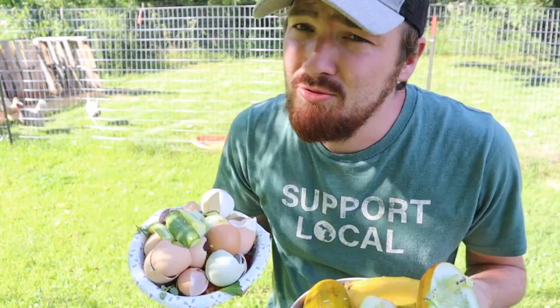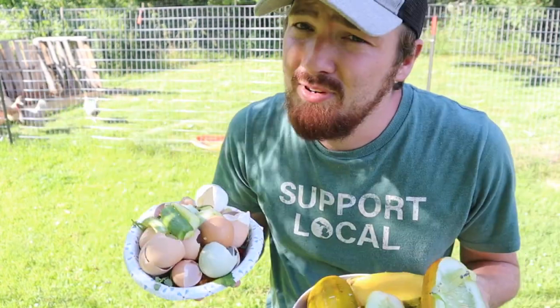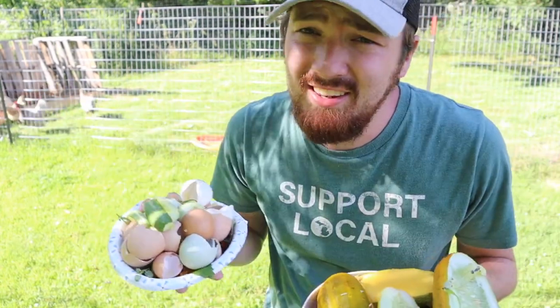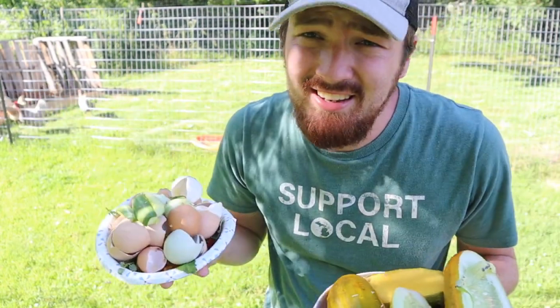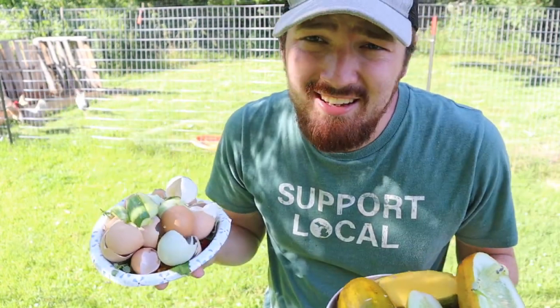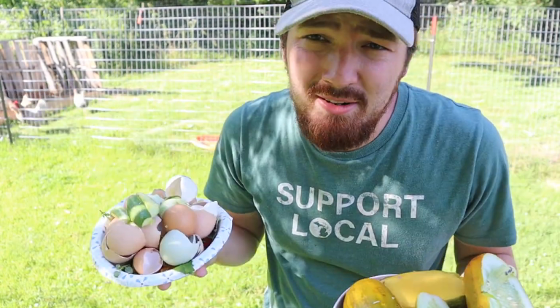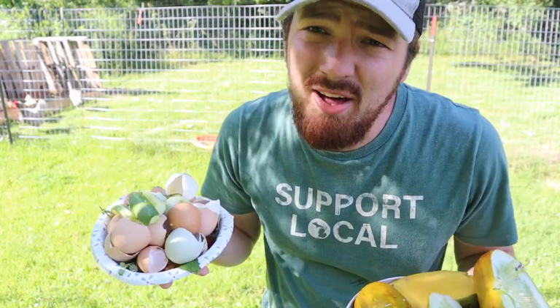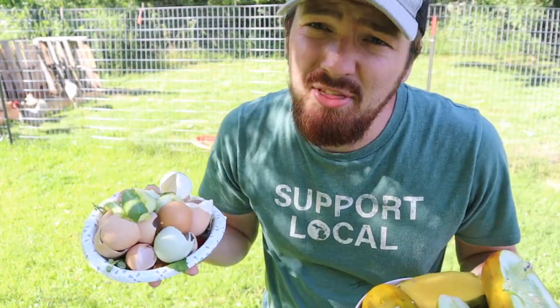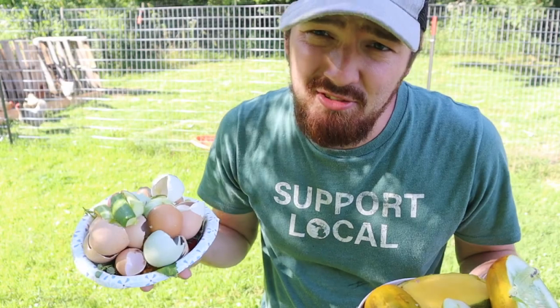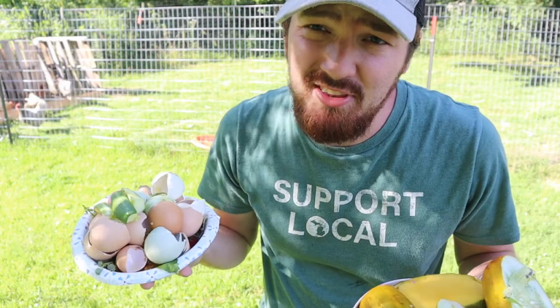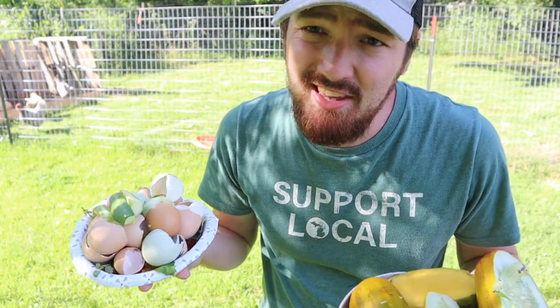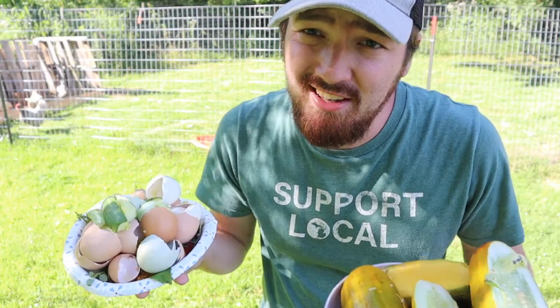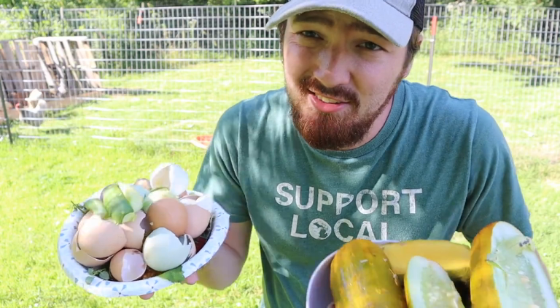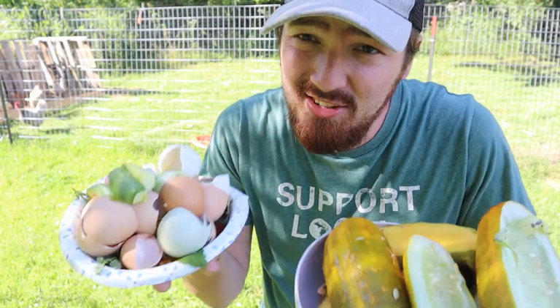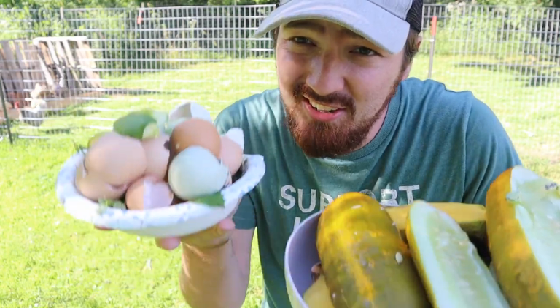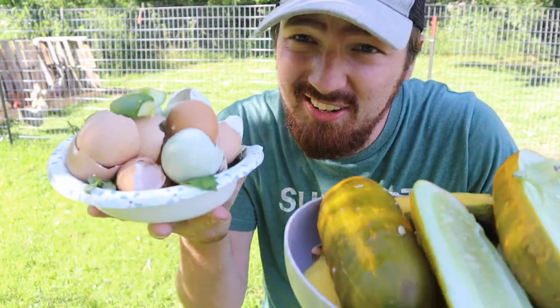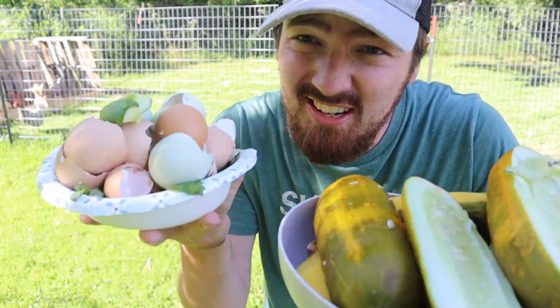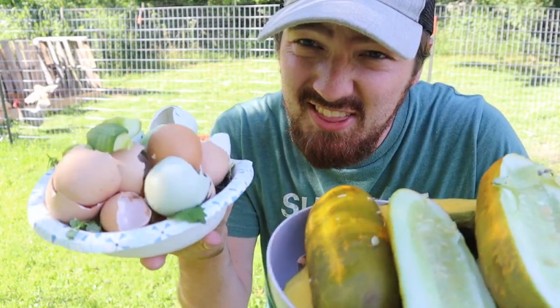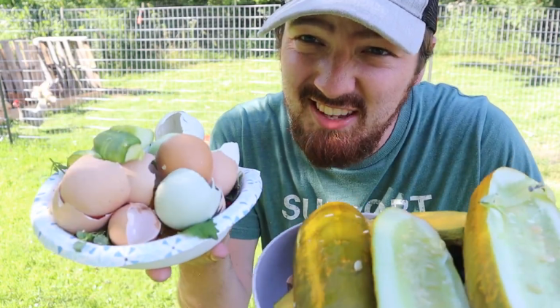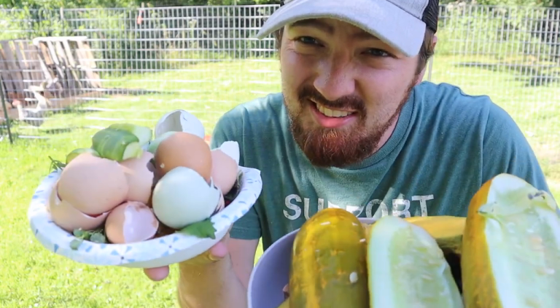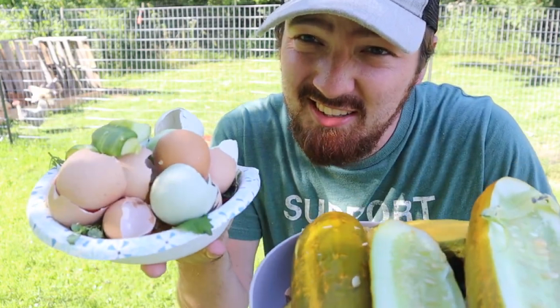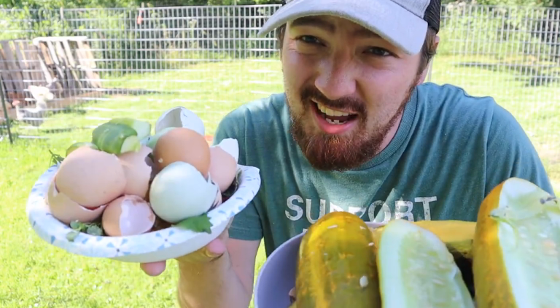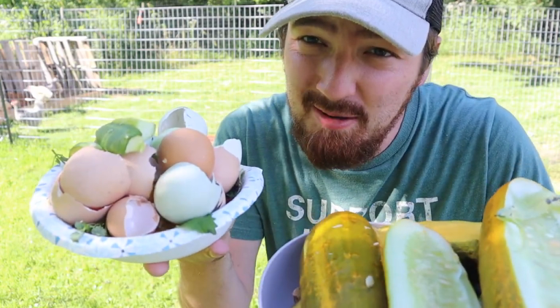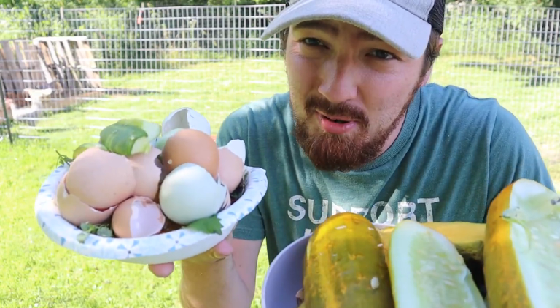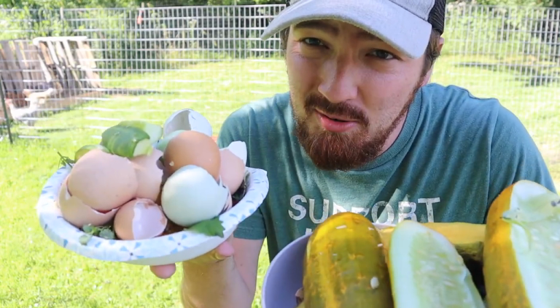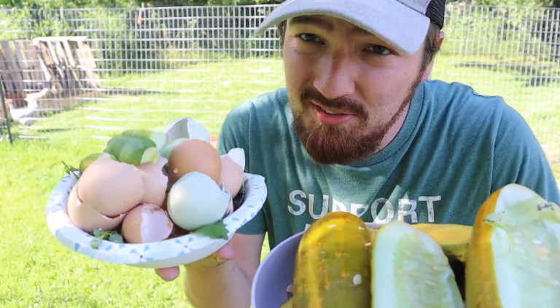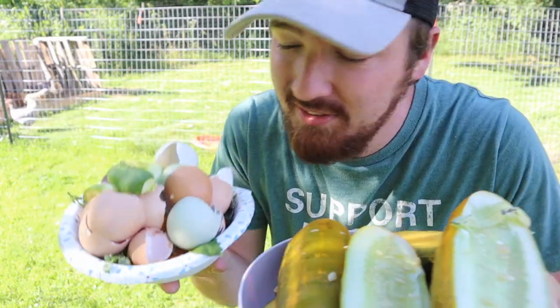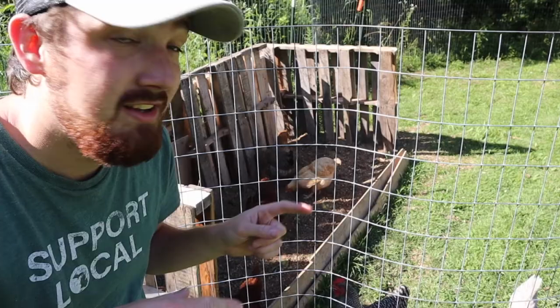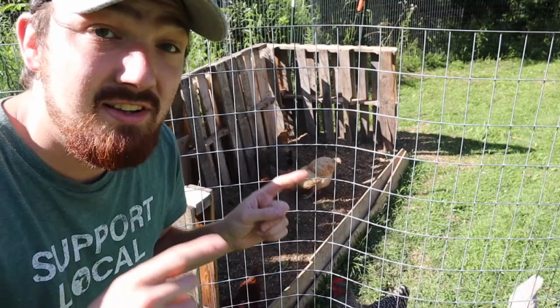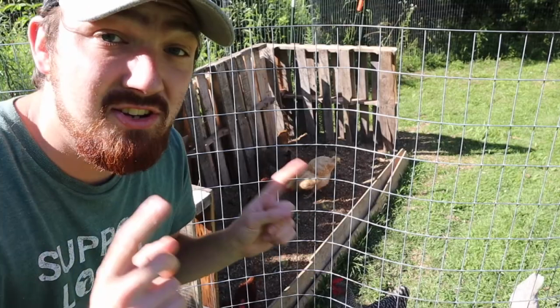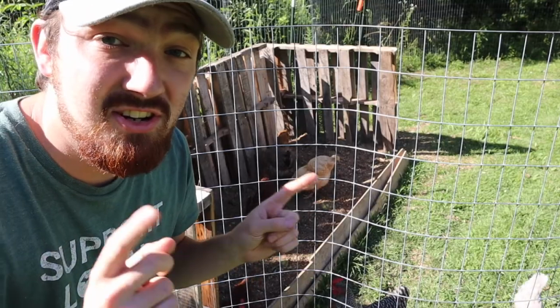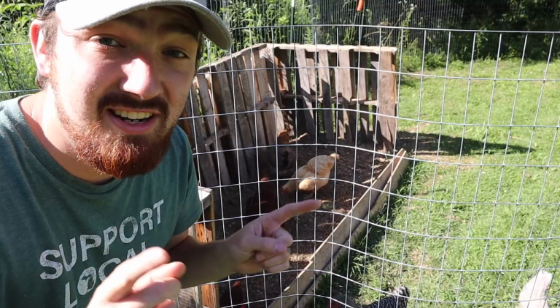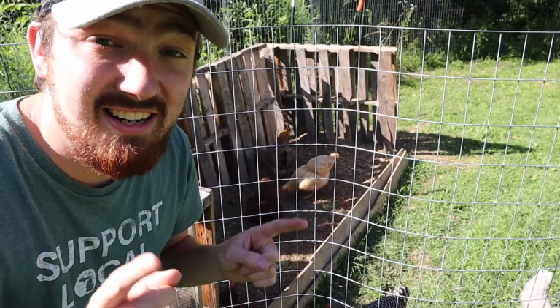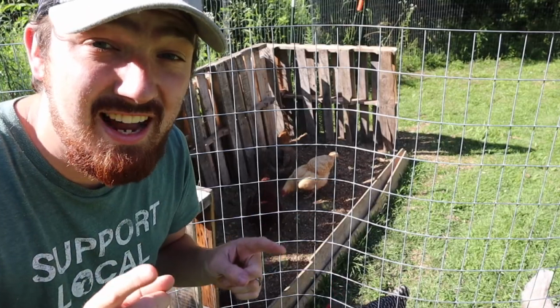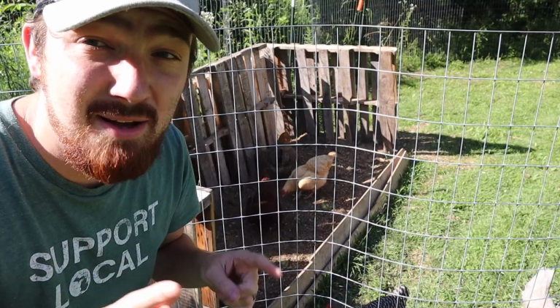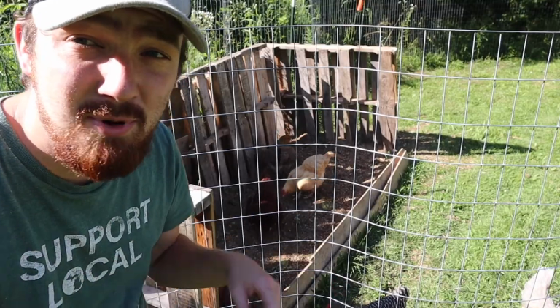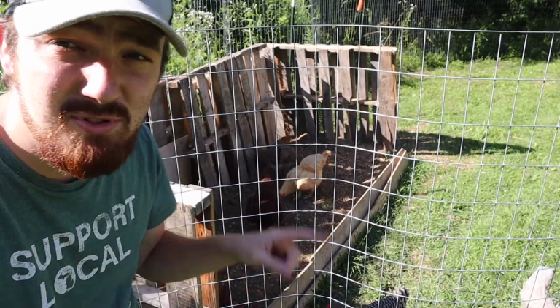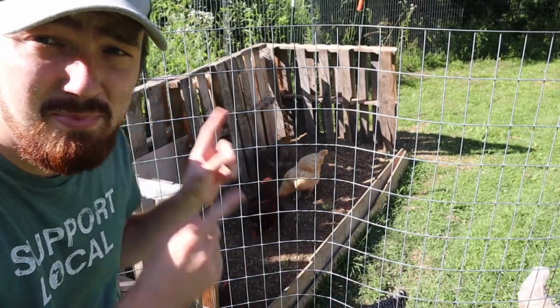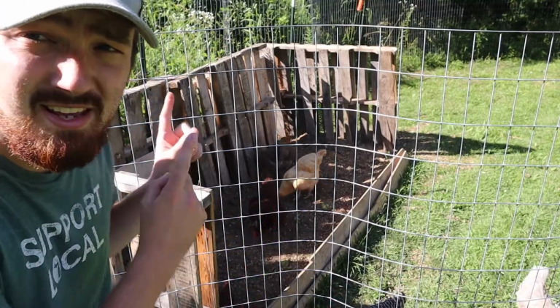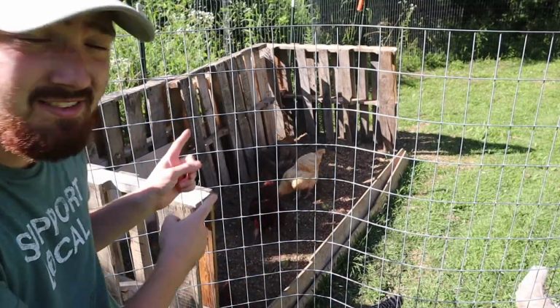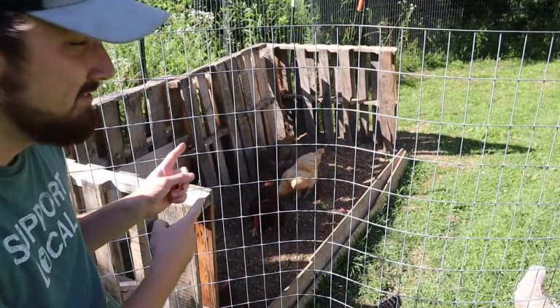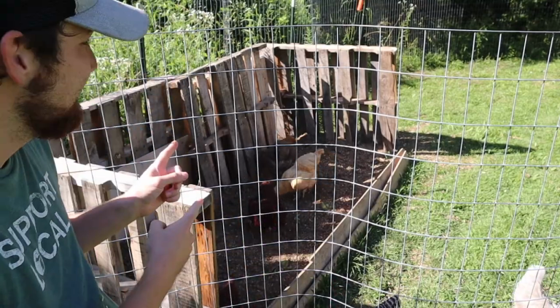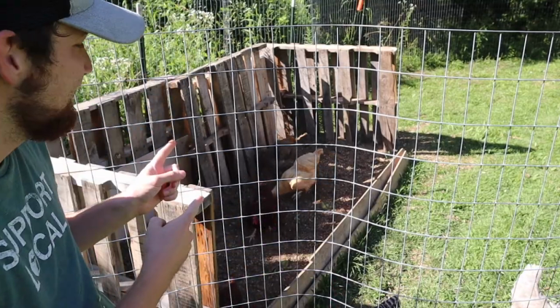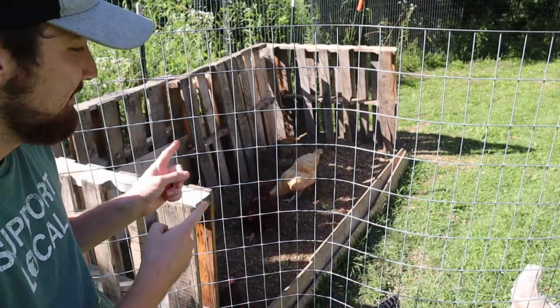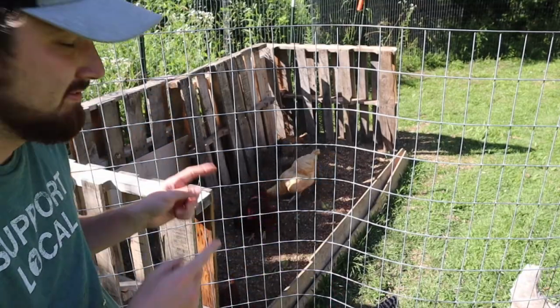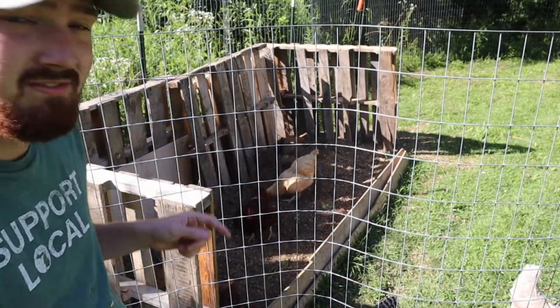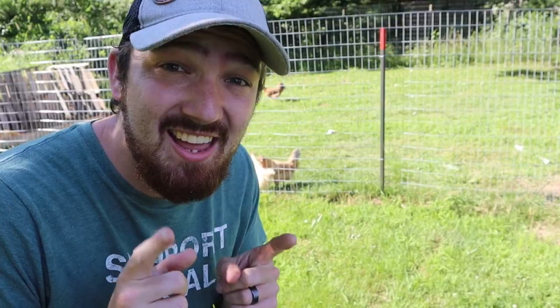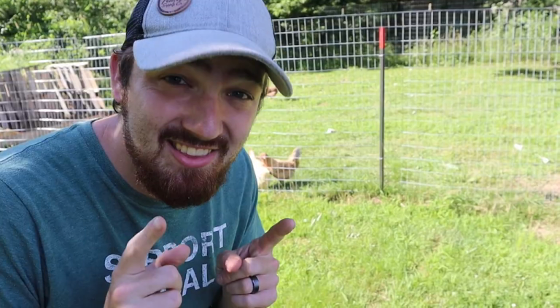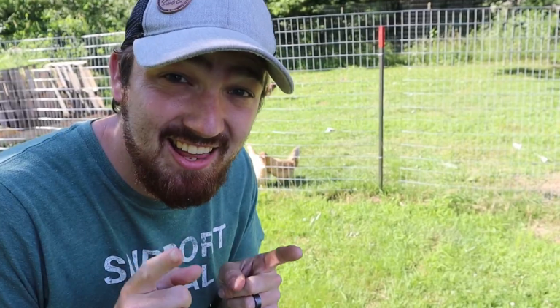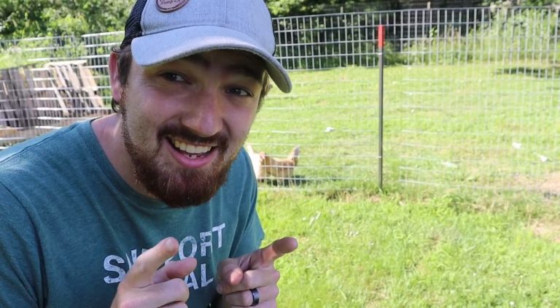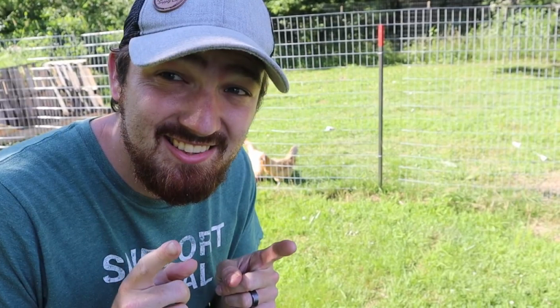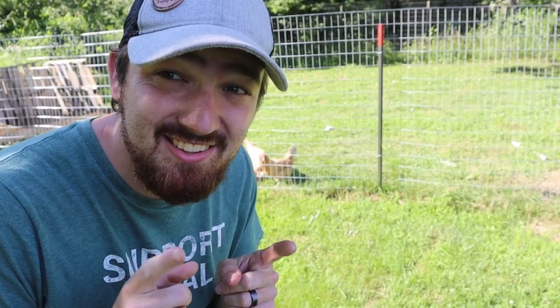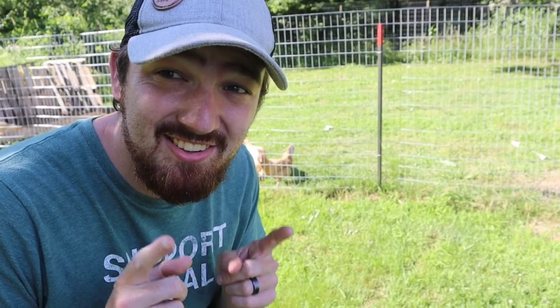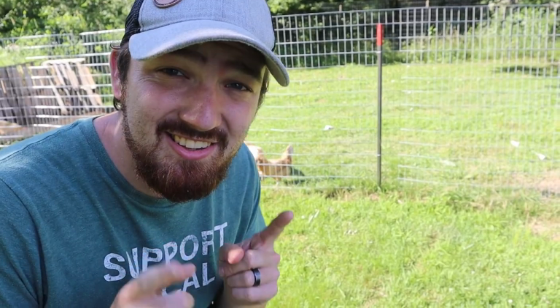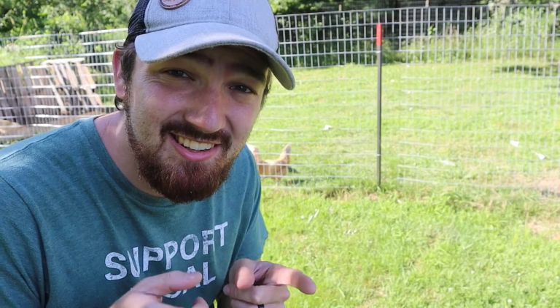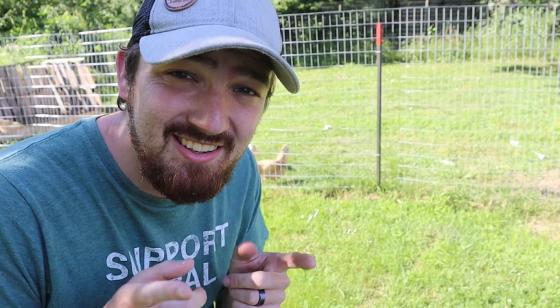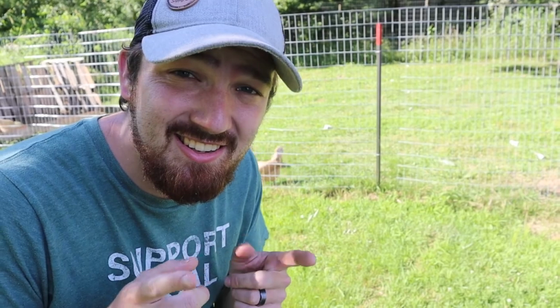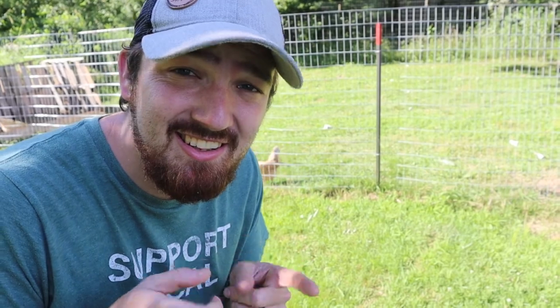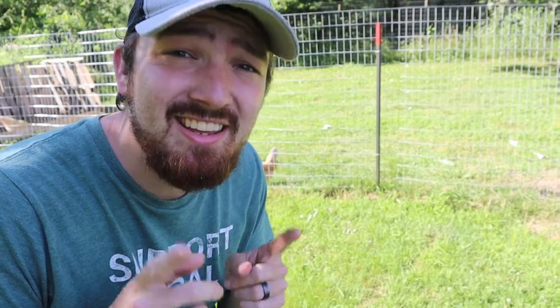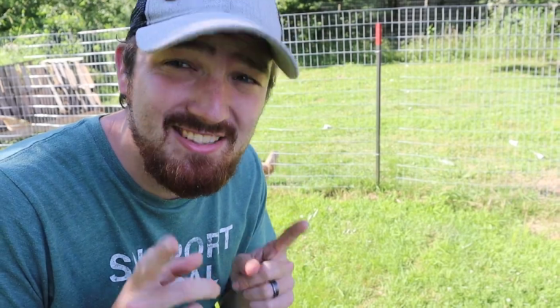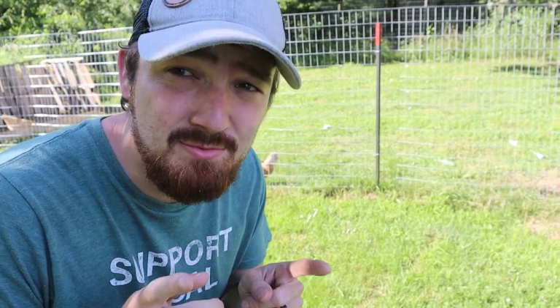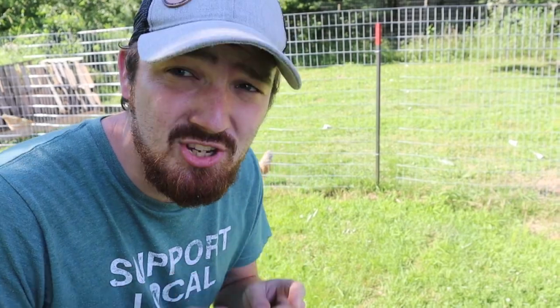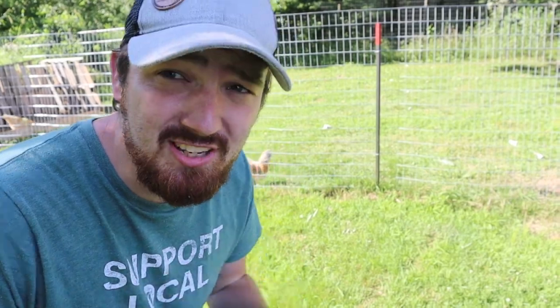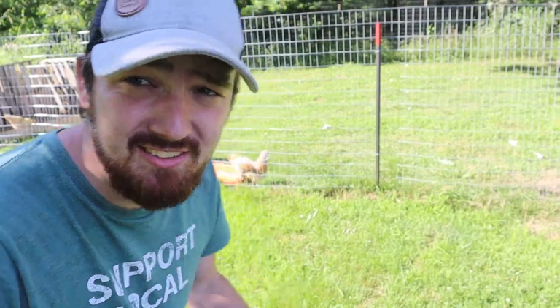You really need about three things: you're gonna need things to compost, you're gonna need a compost bin, and the last thing you're gonna need is some chickens.